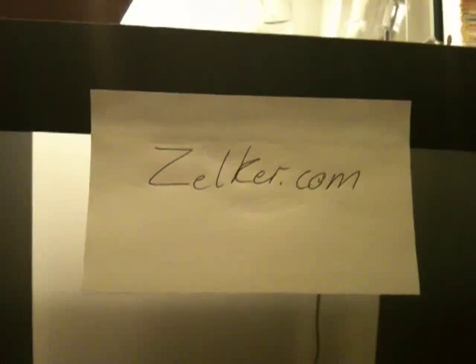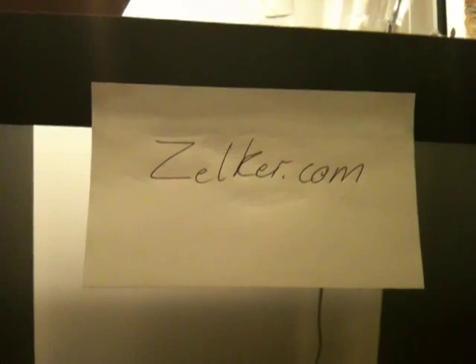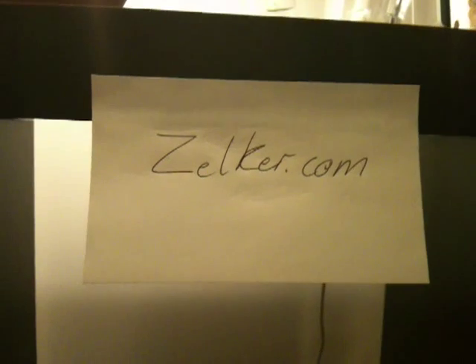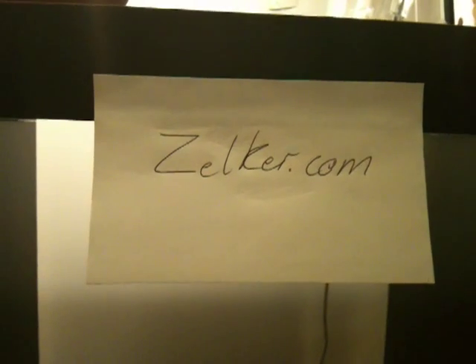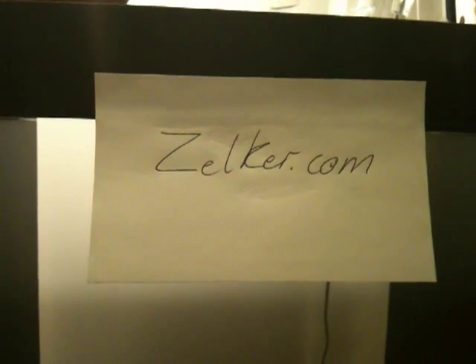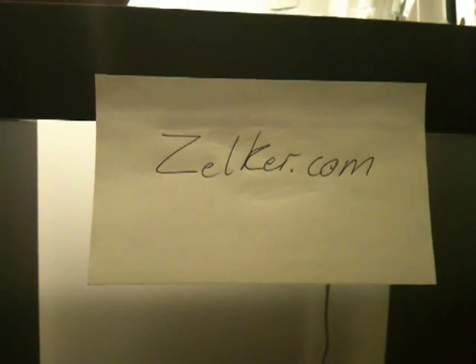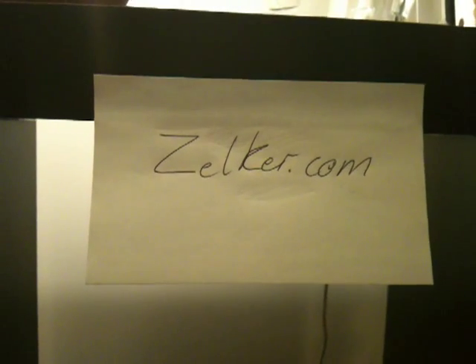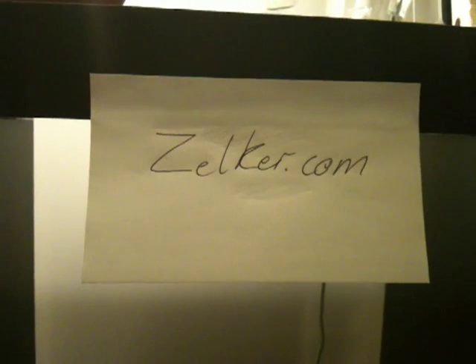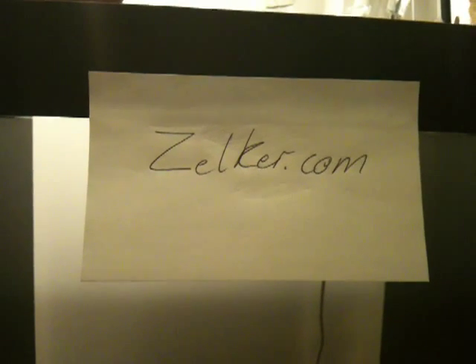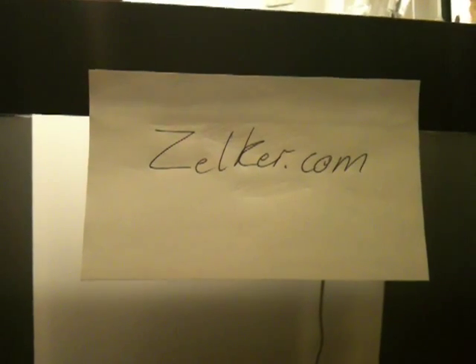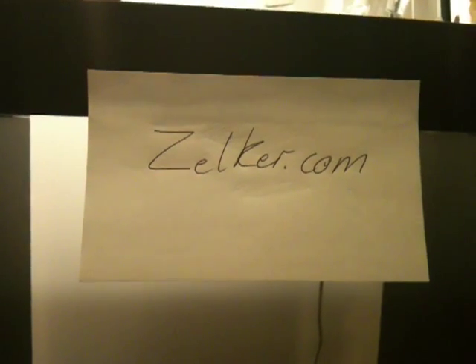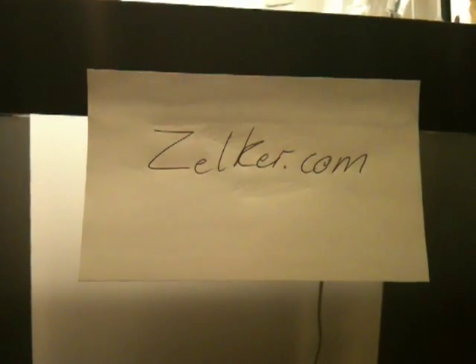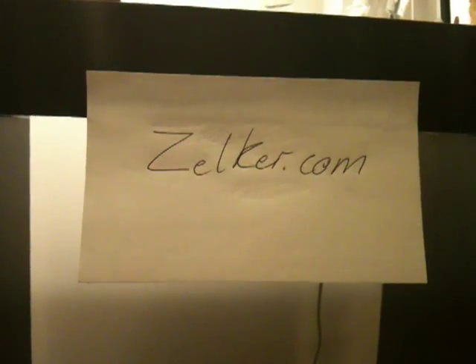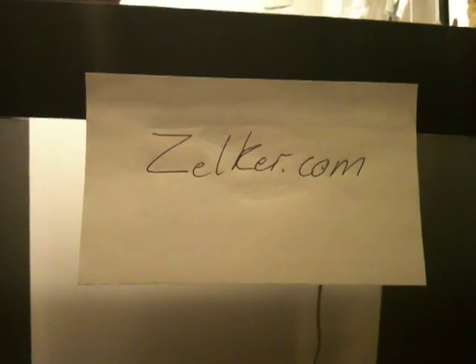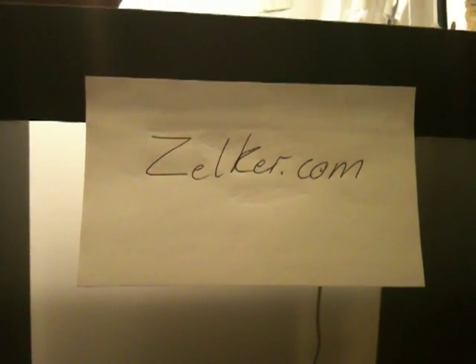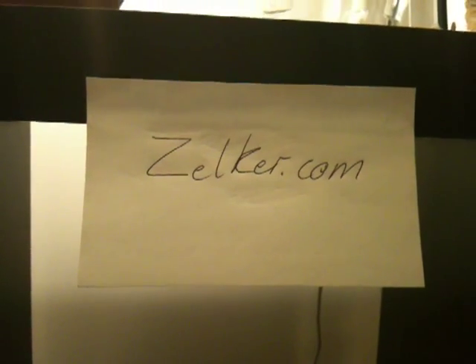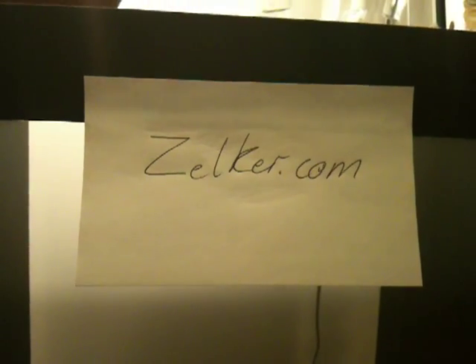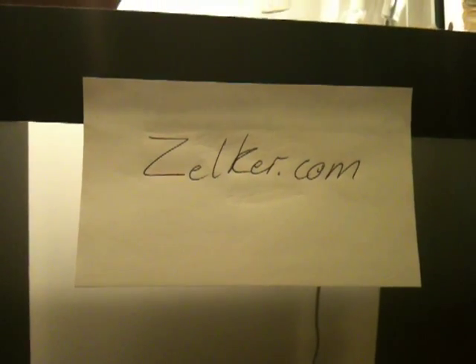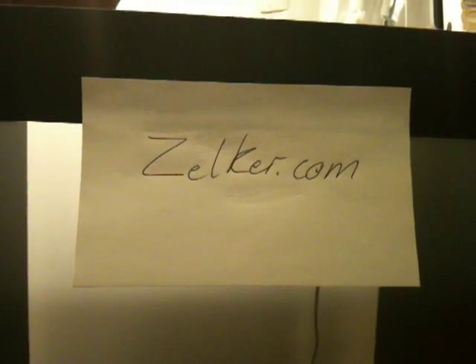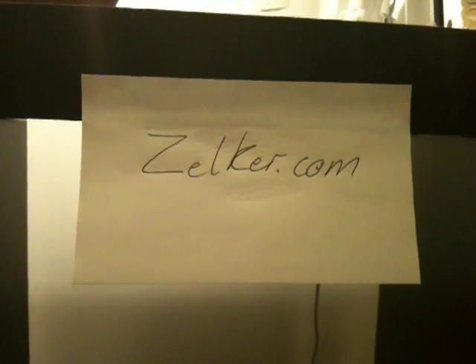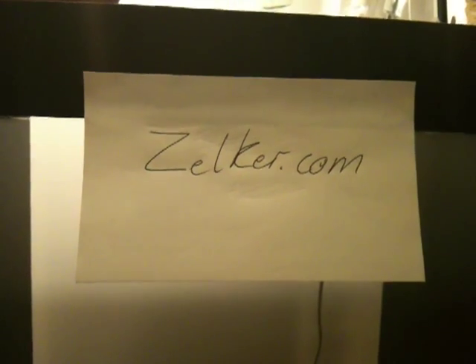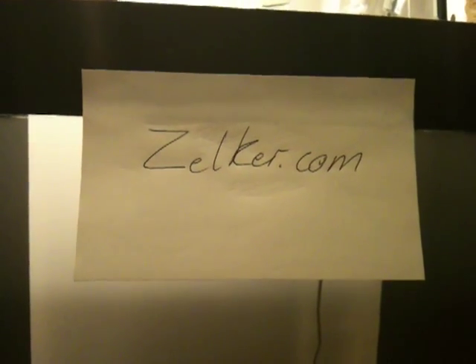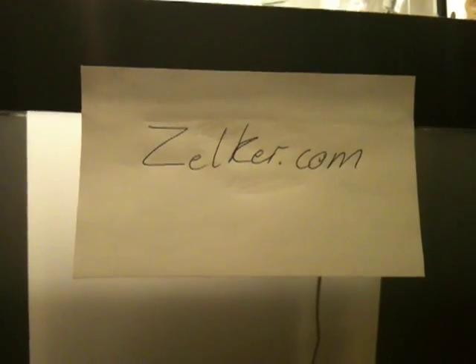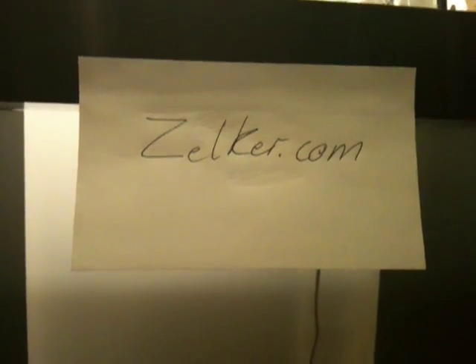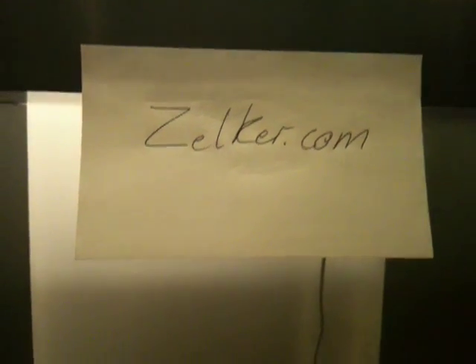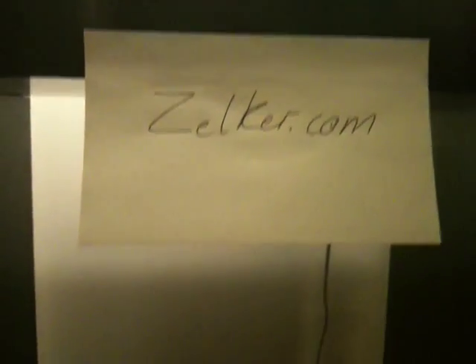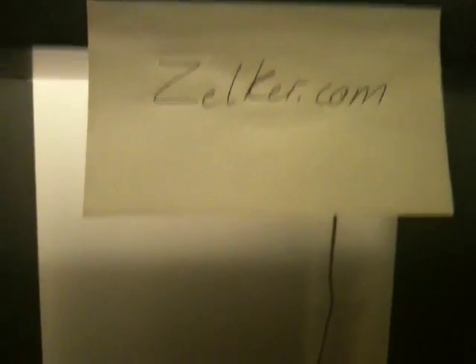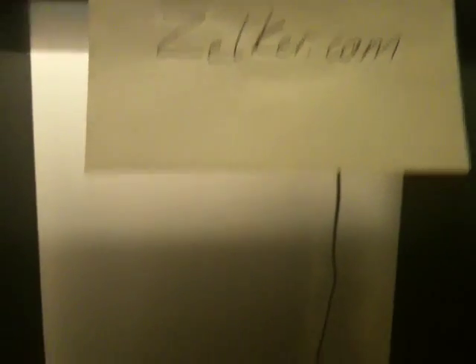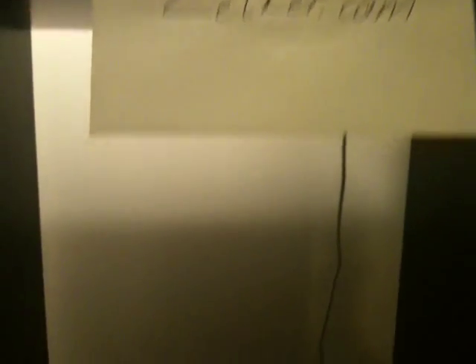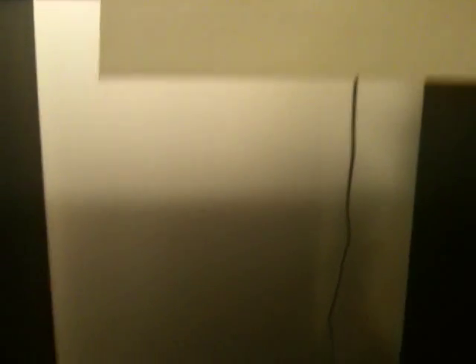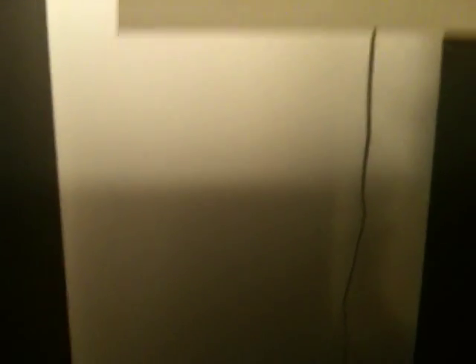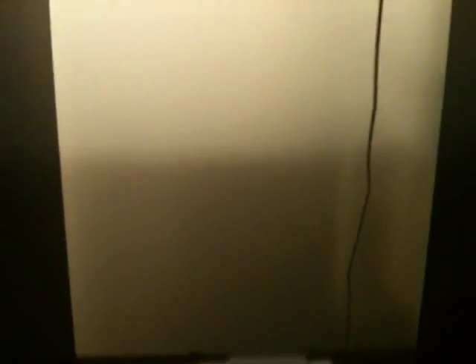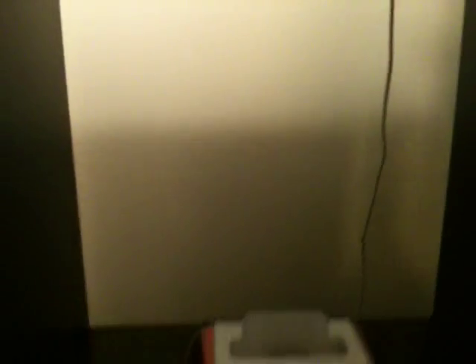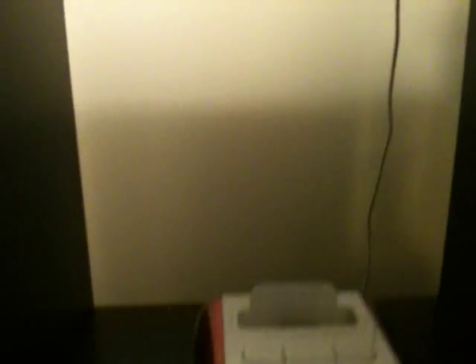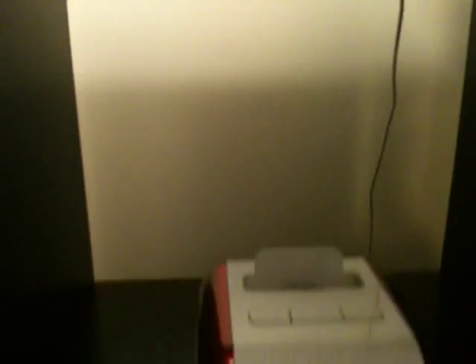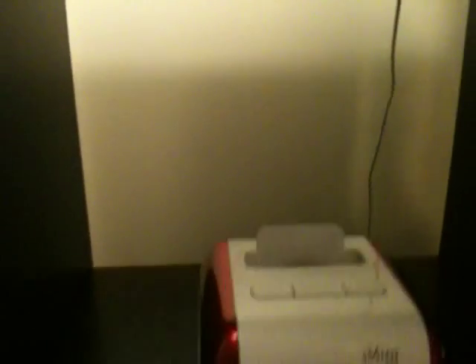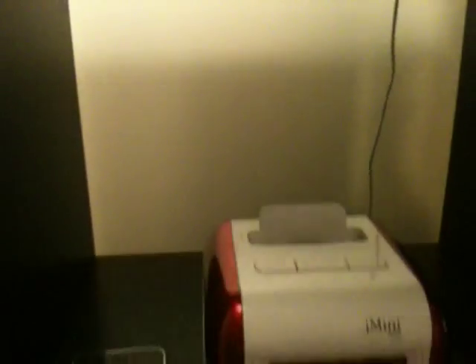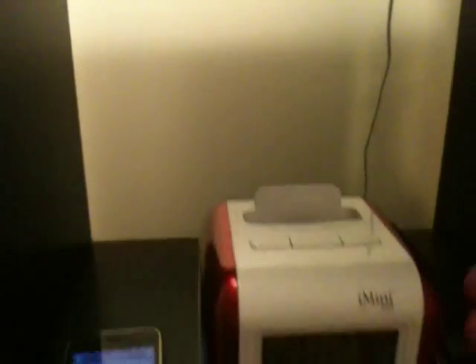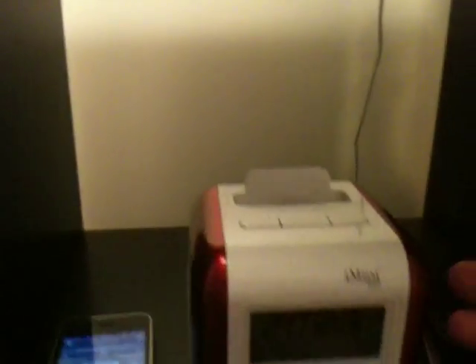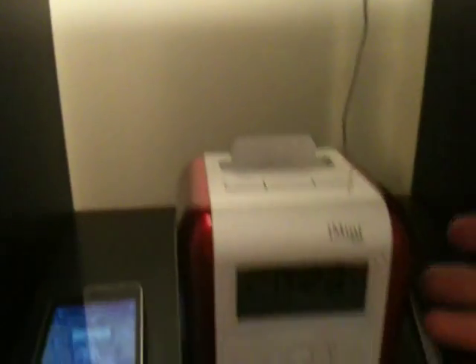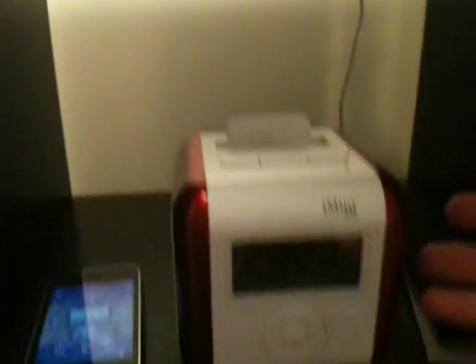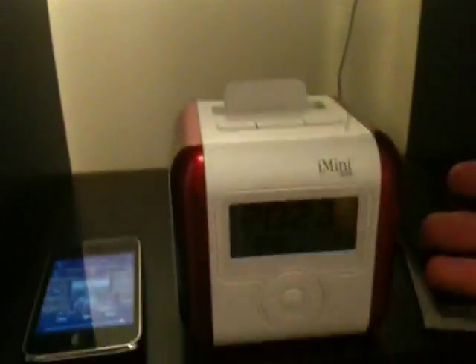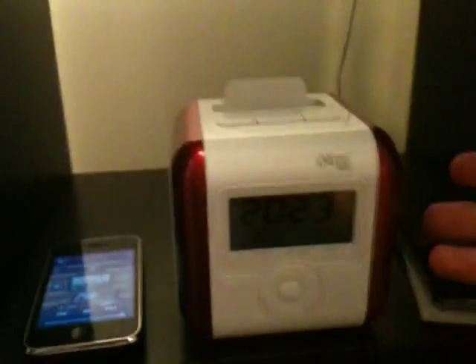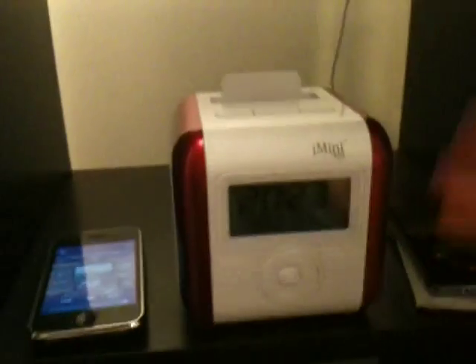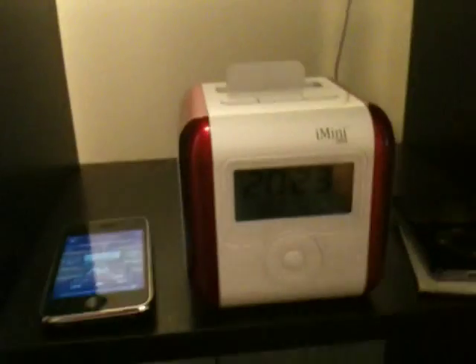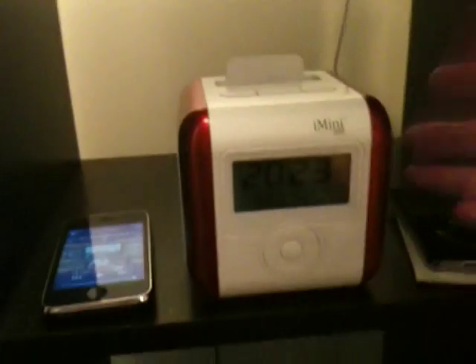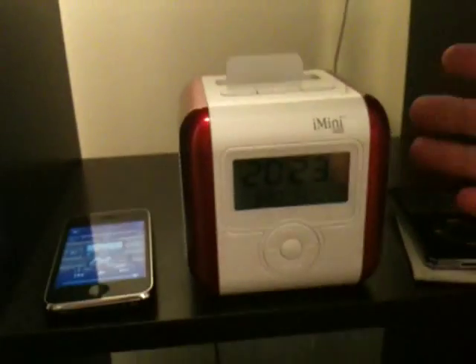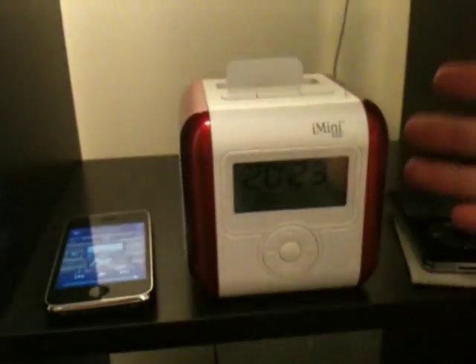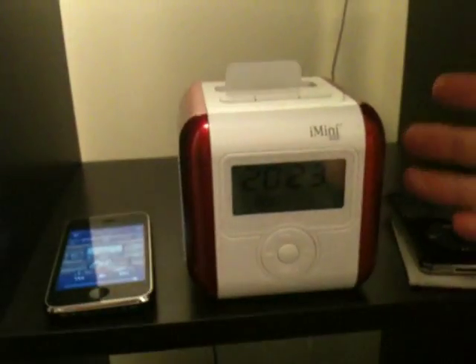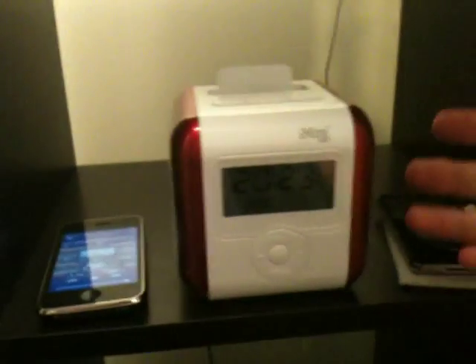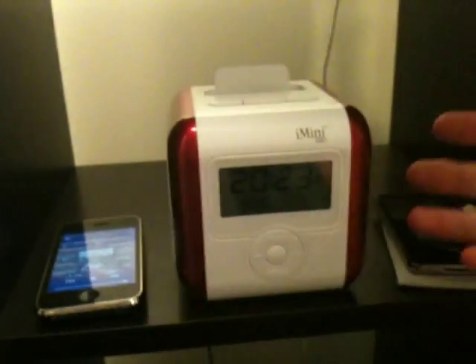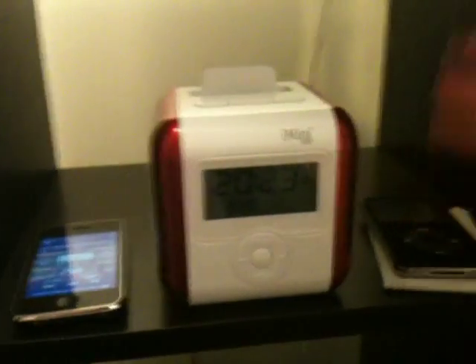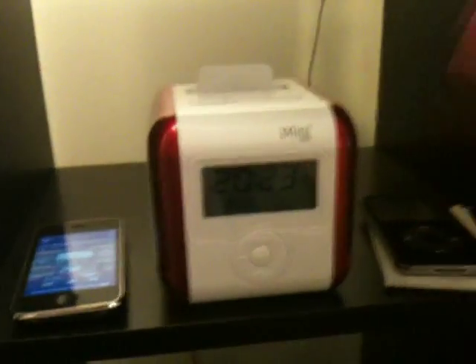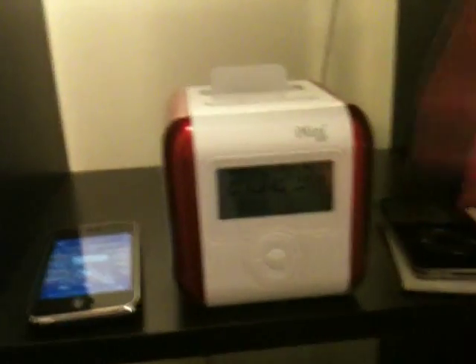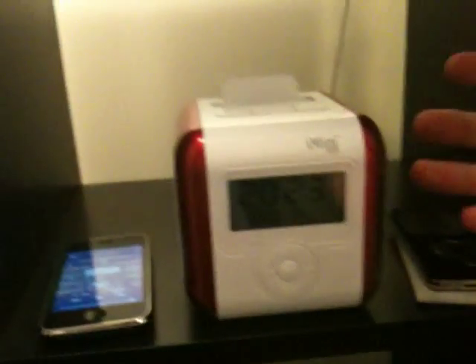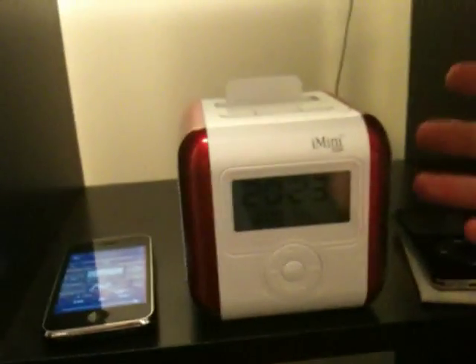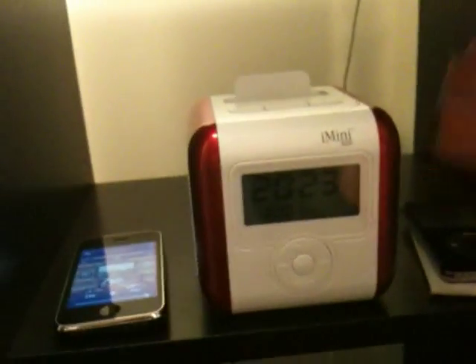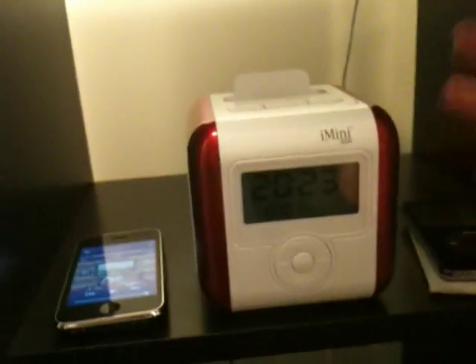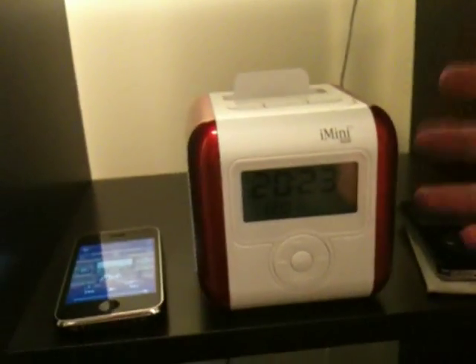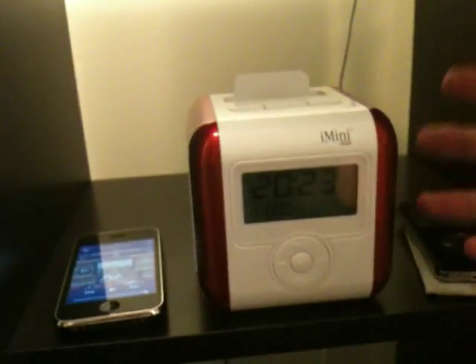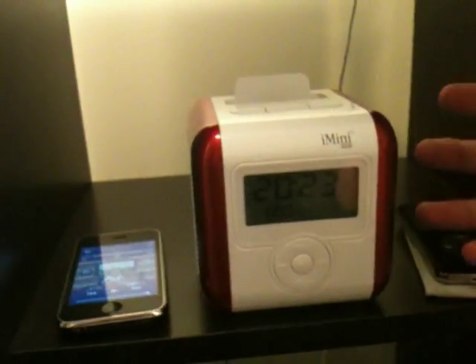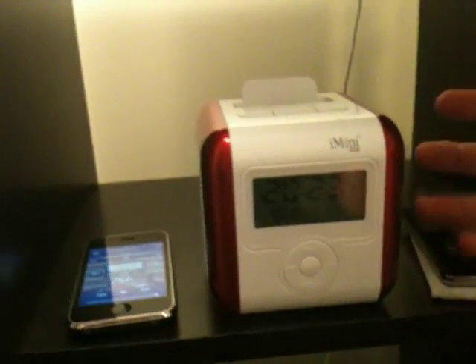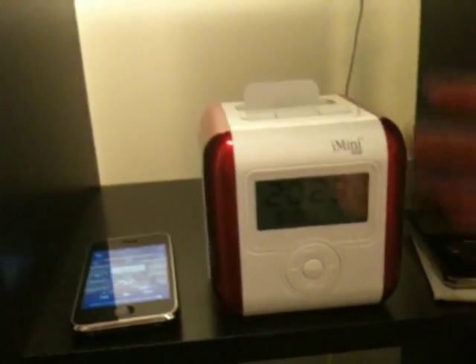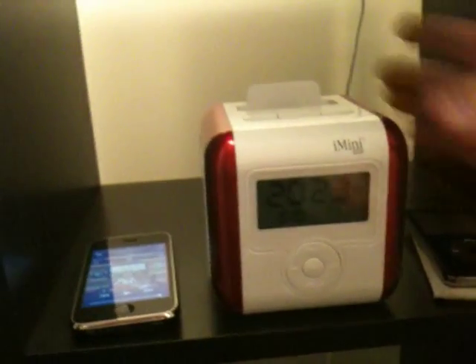This is a product review for zelker.com. This is the iMini Qt from Ozaki and it's available on zelker.com.